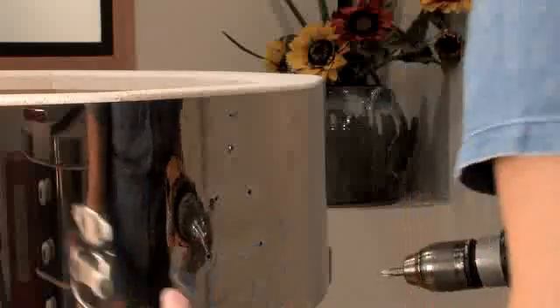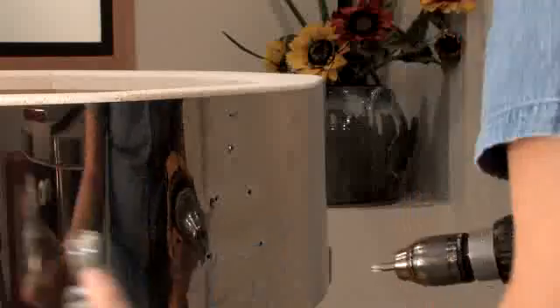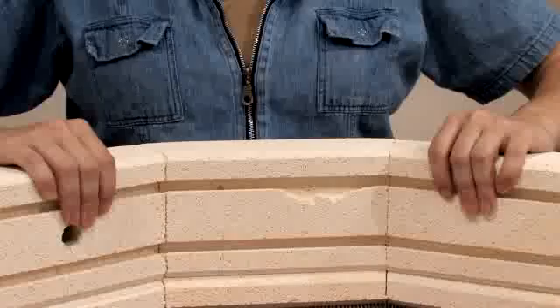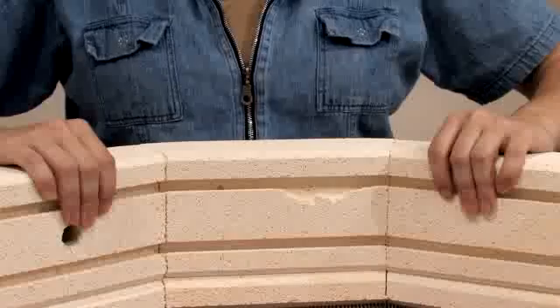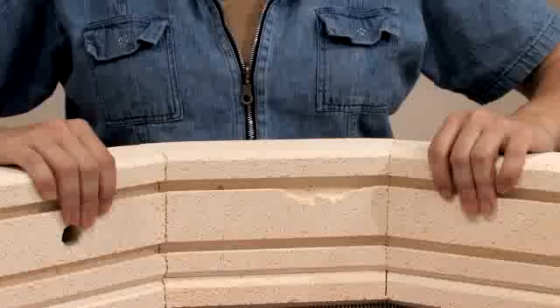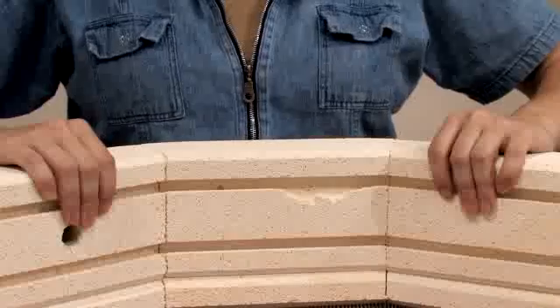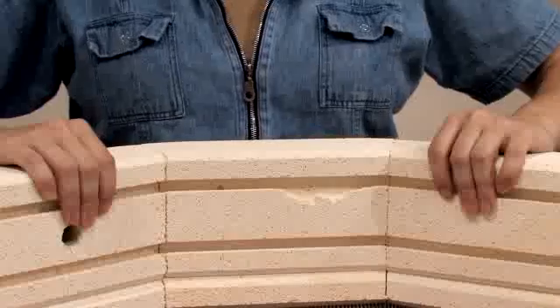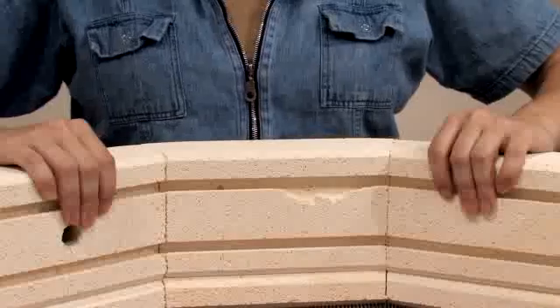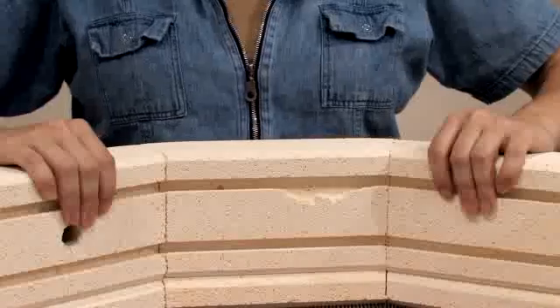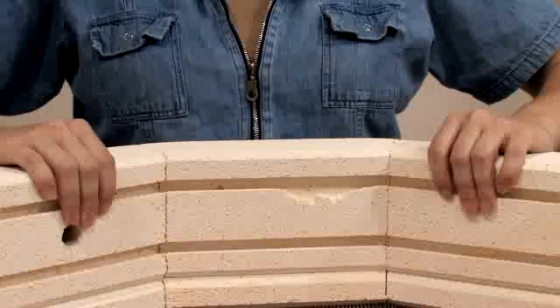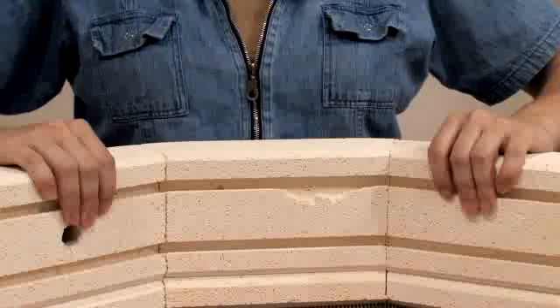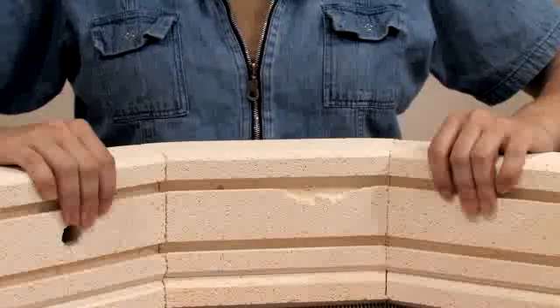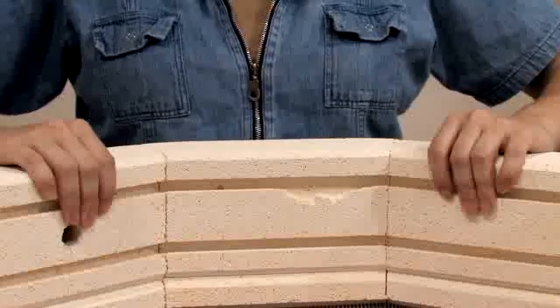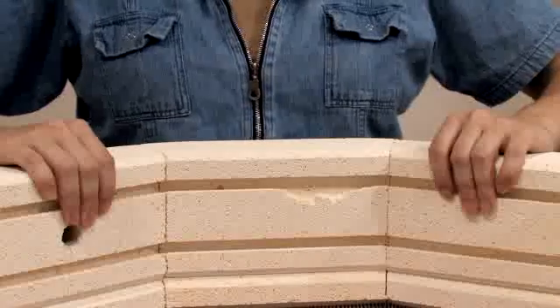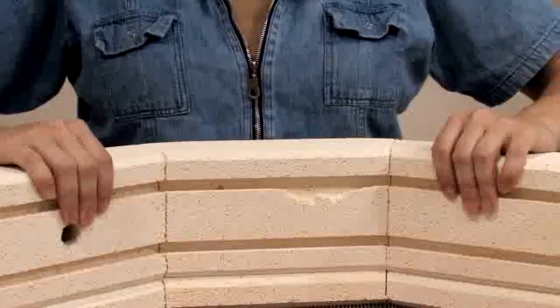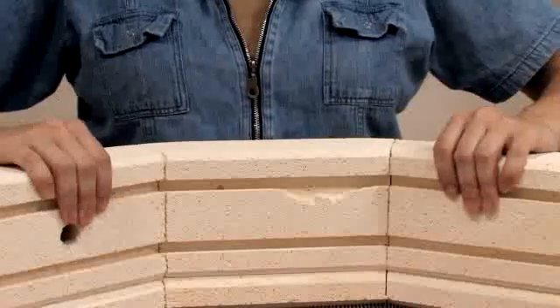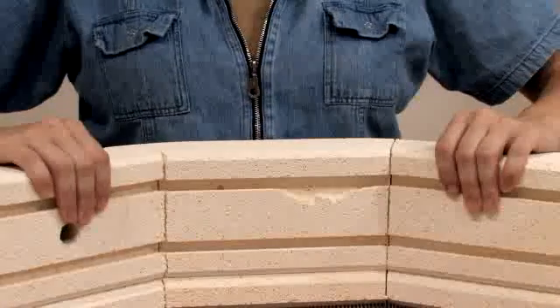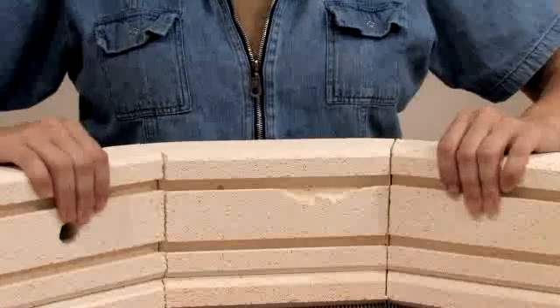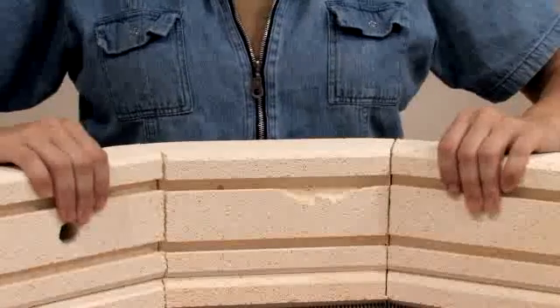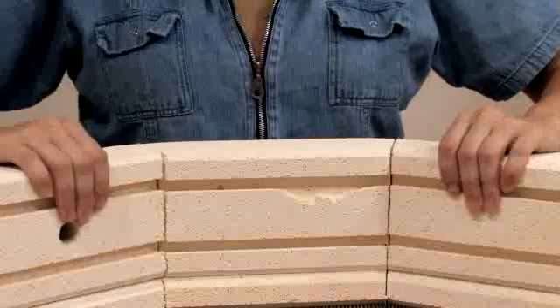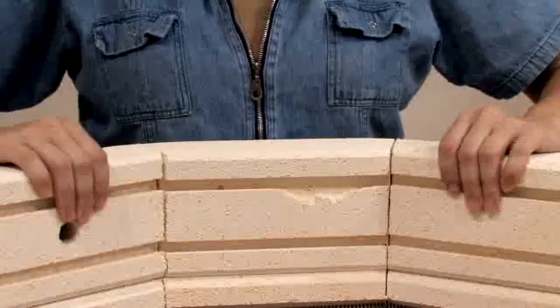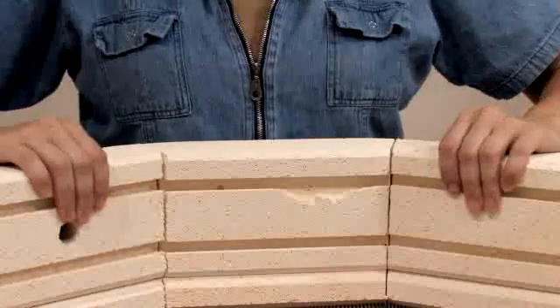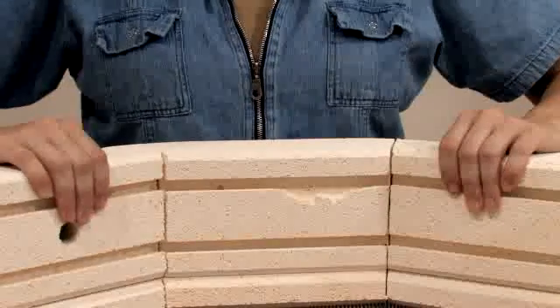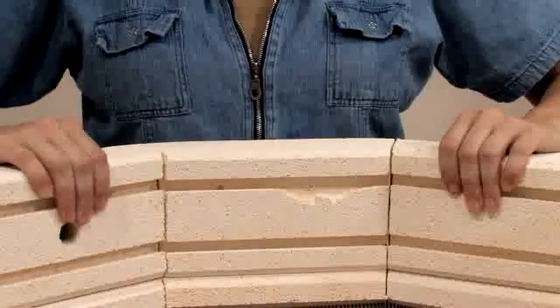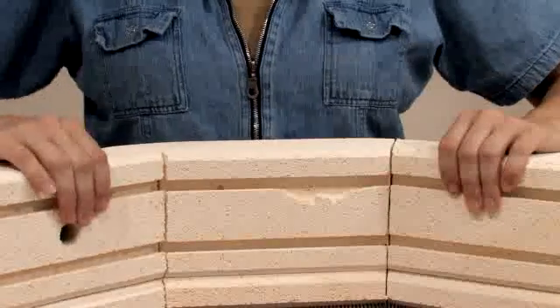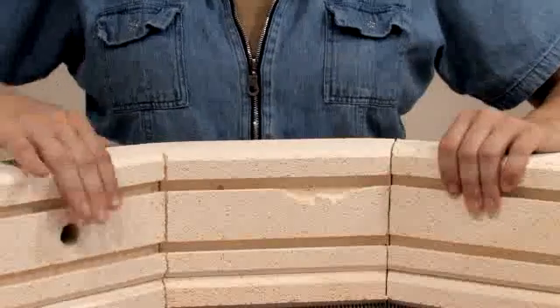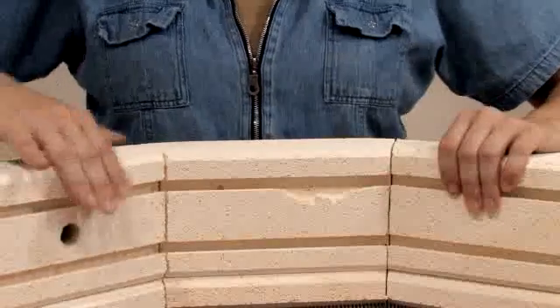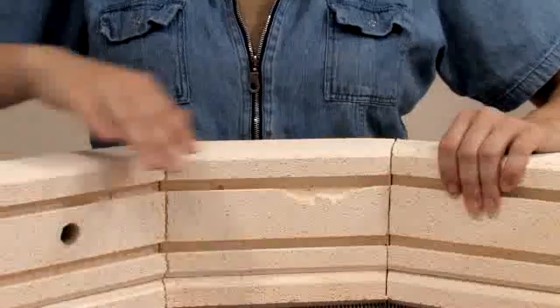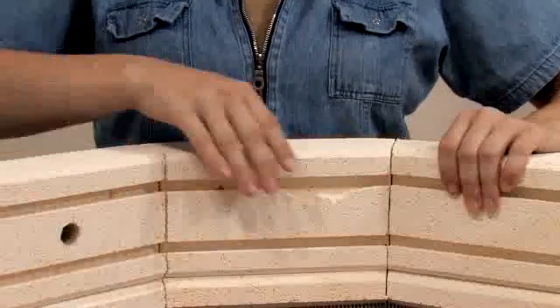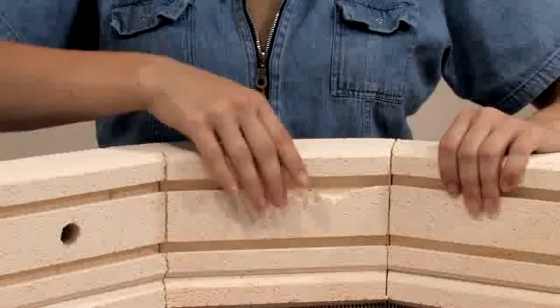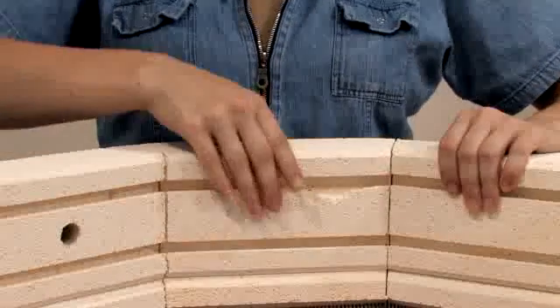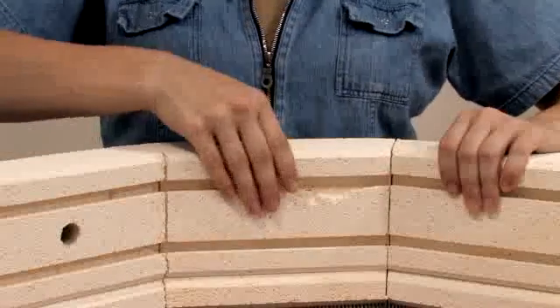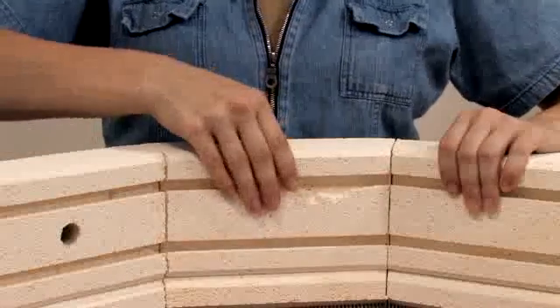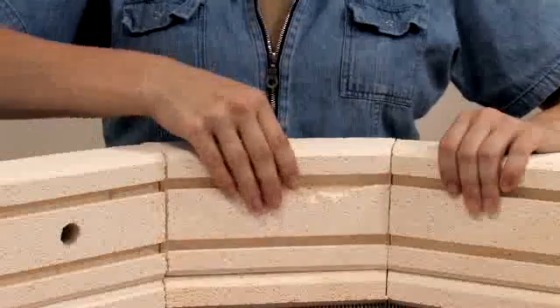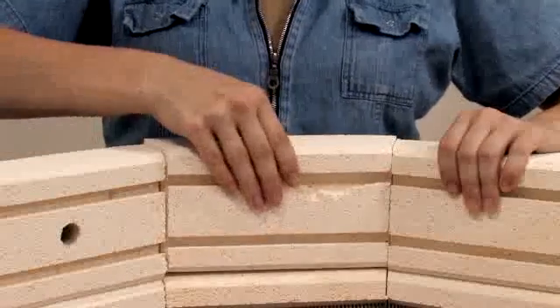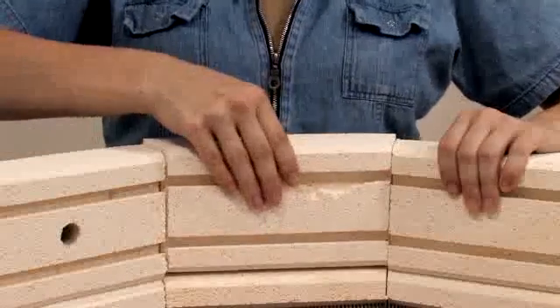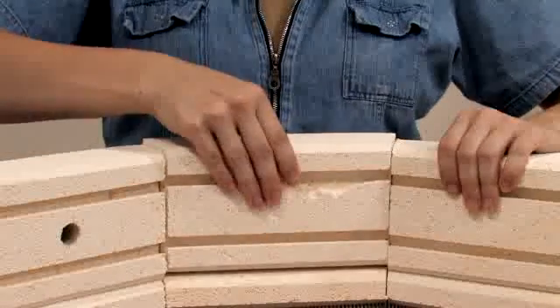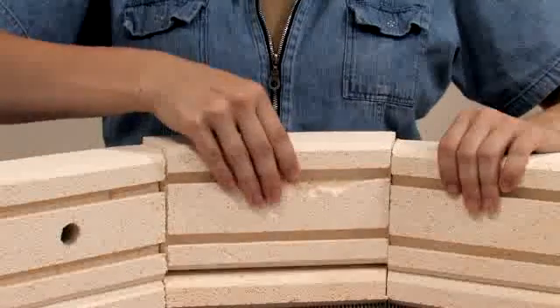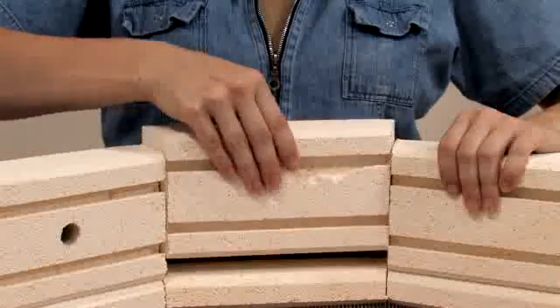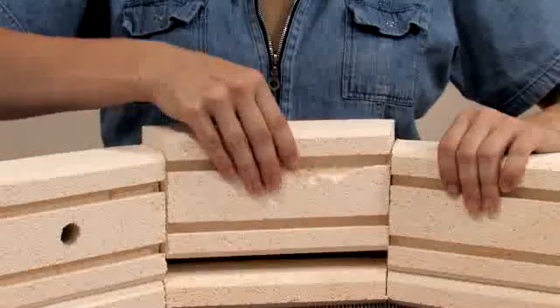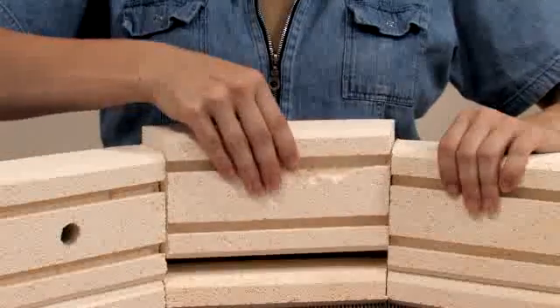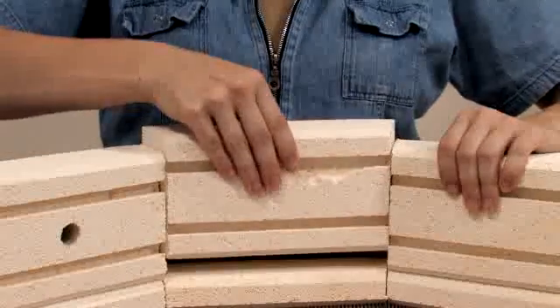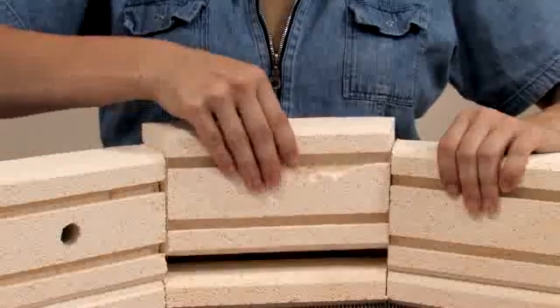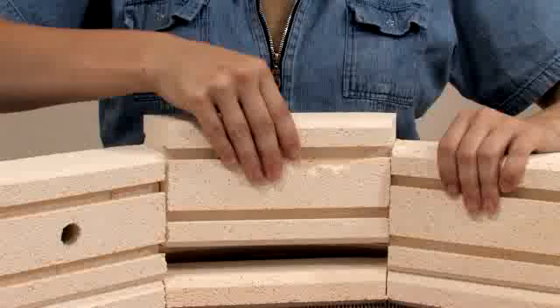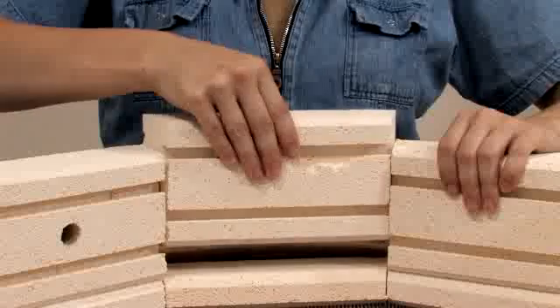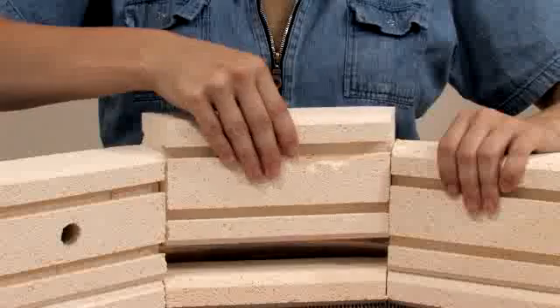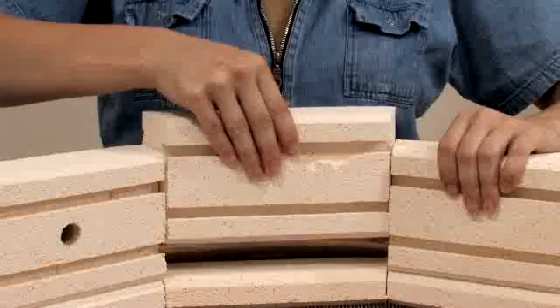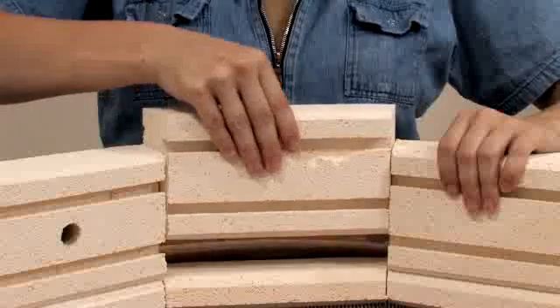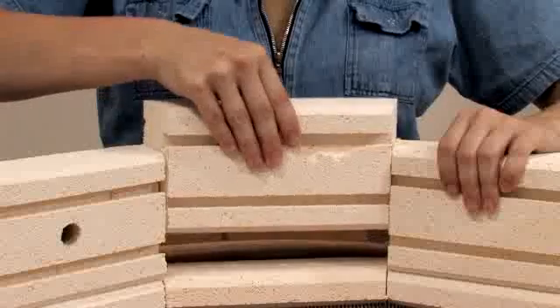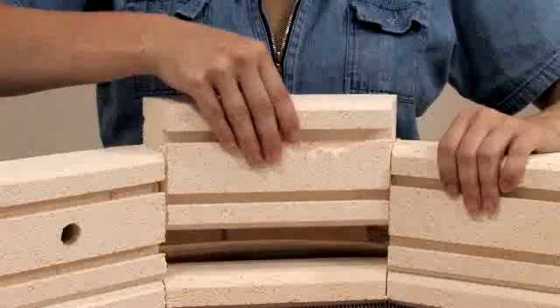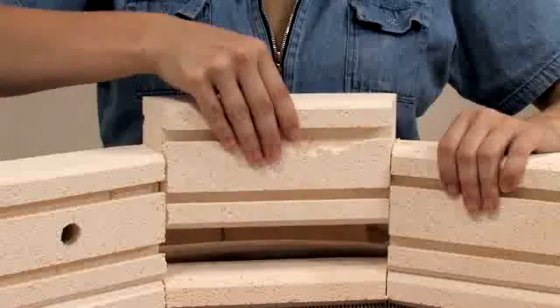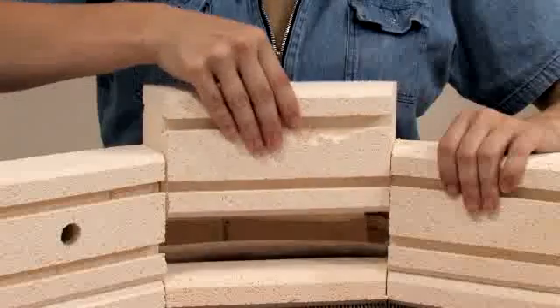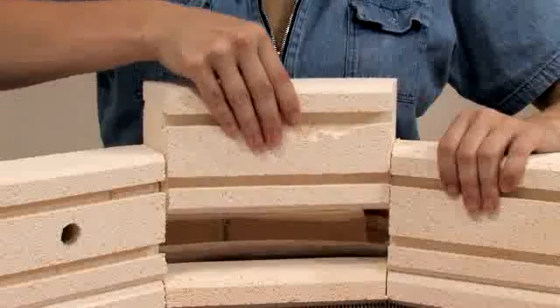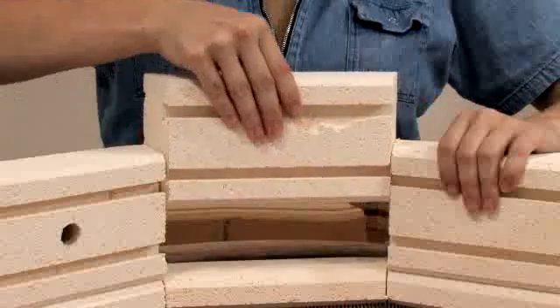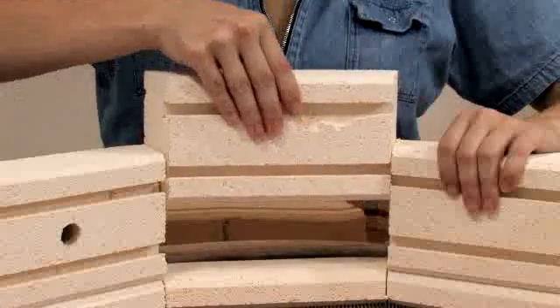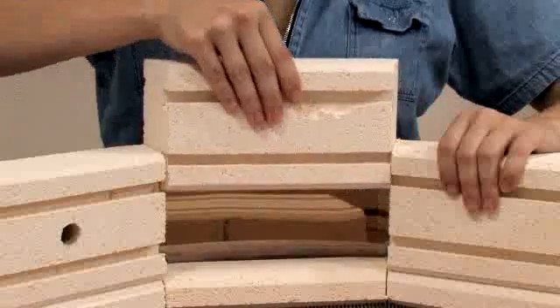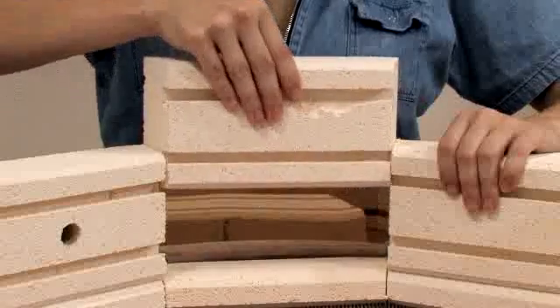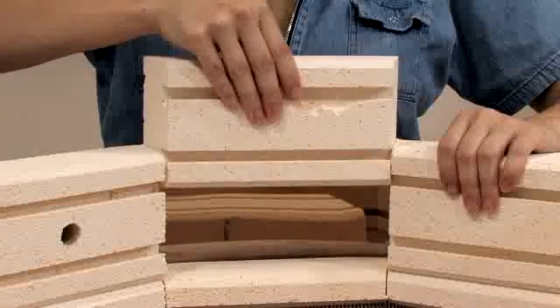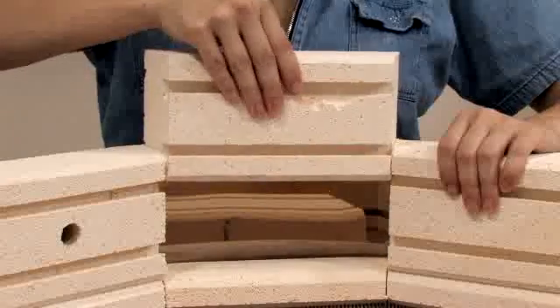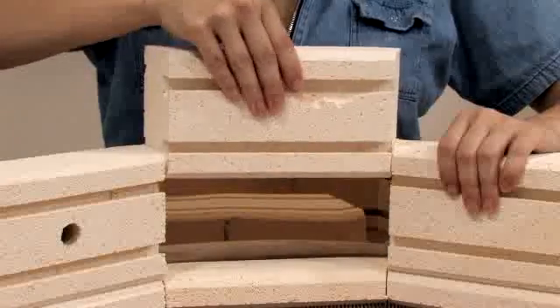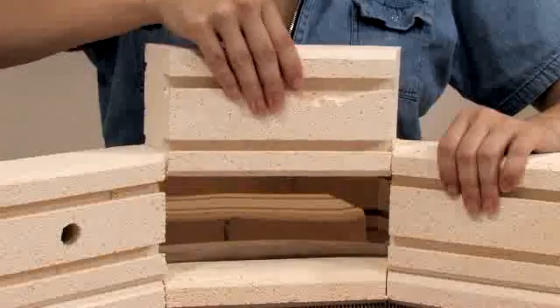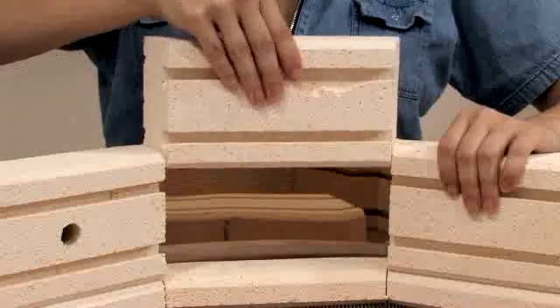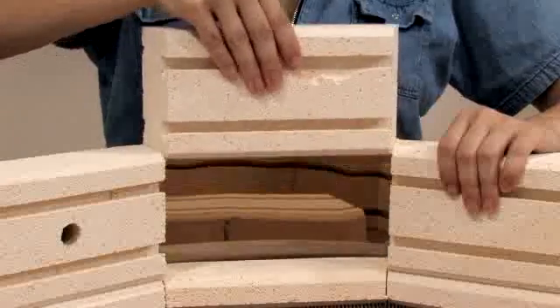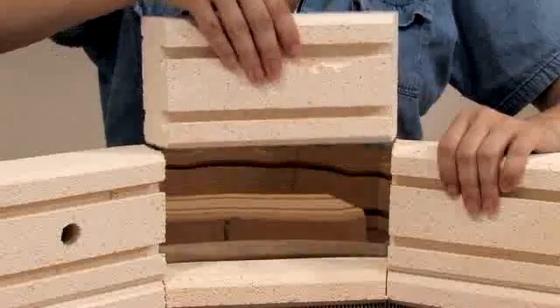When the band is slack enough, pull the brick on either side of the brick you were replacing until the brick you were replacing is loose enough to pull out.